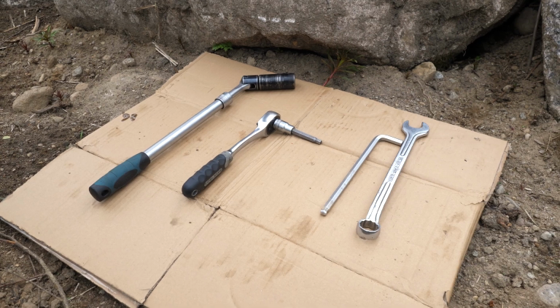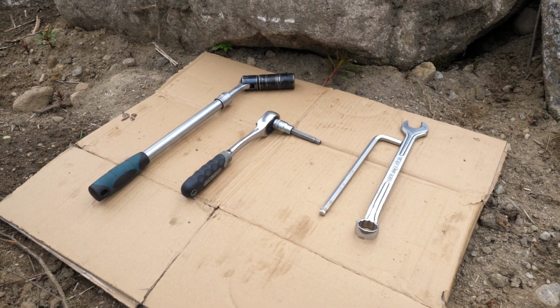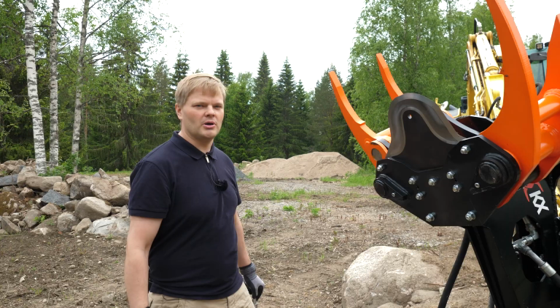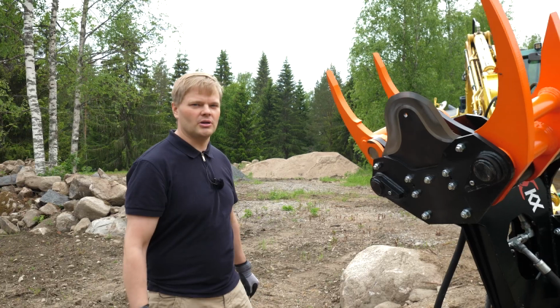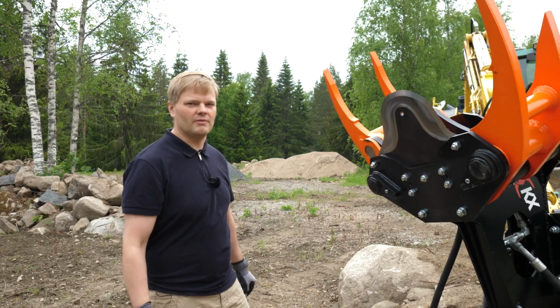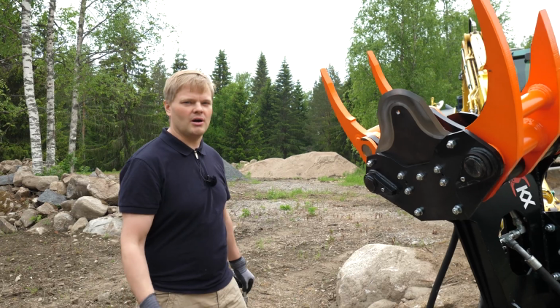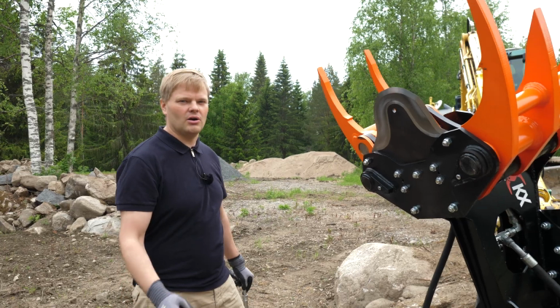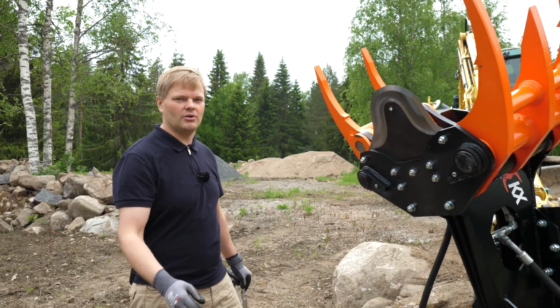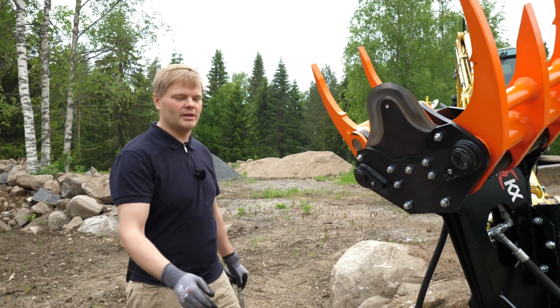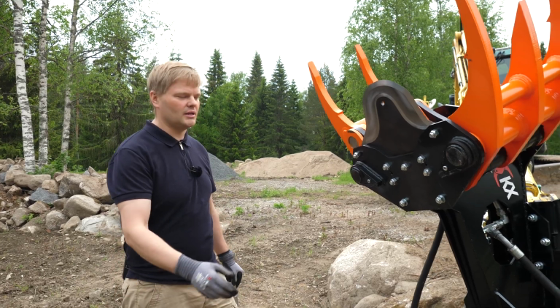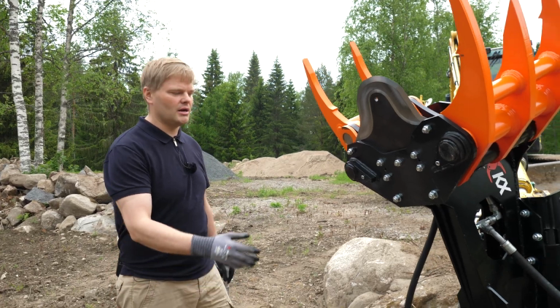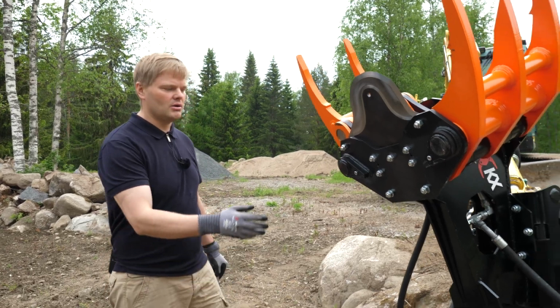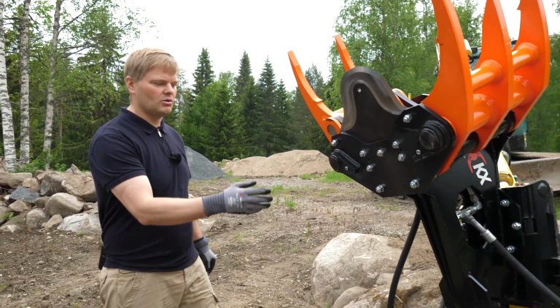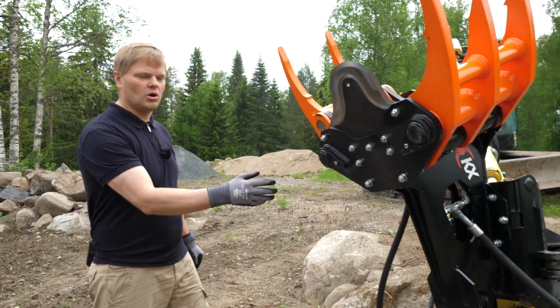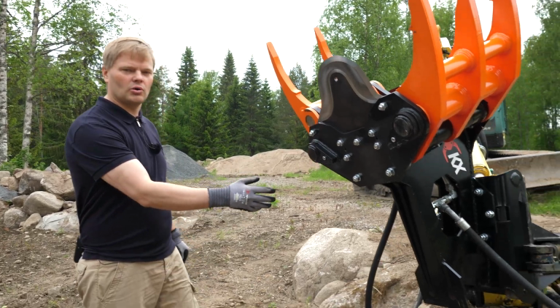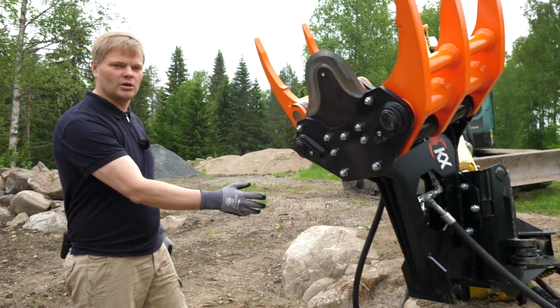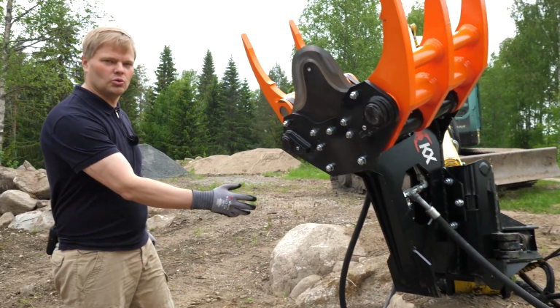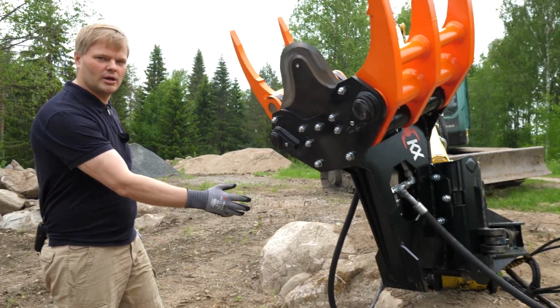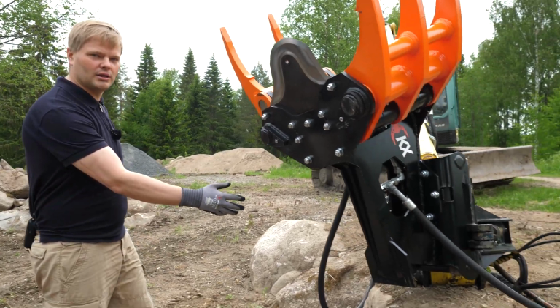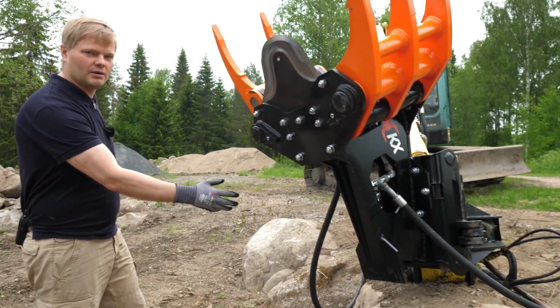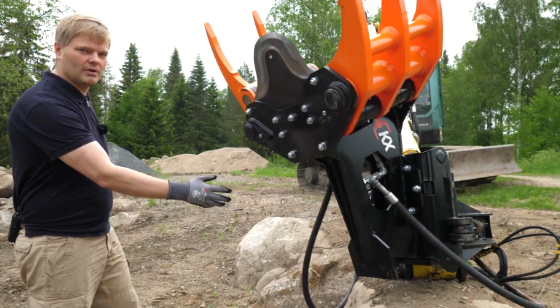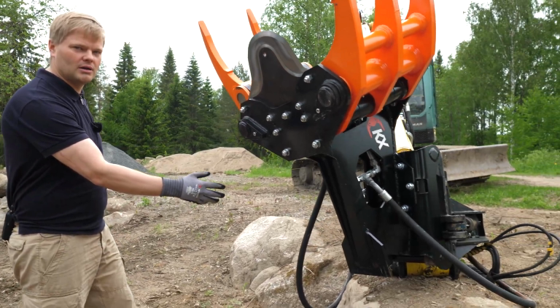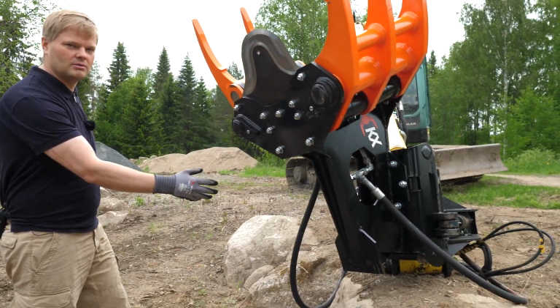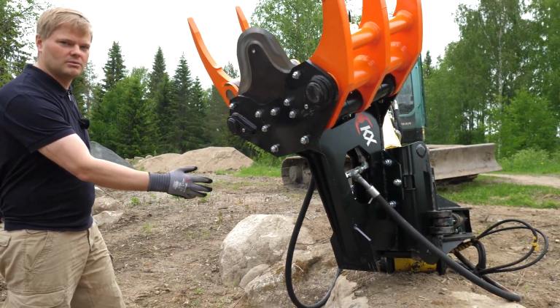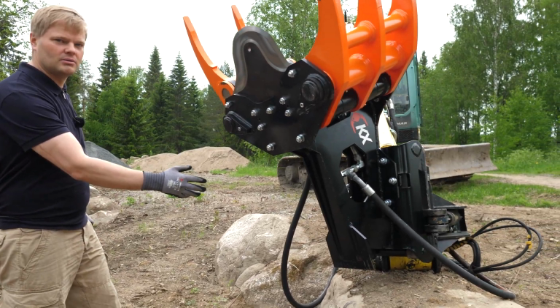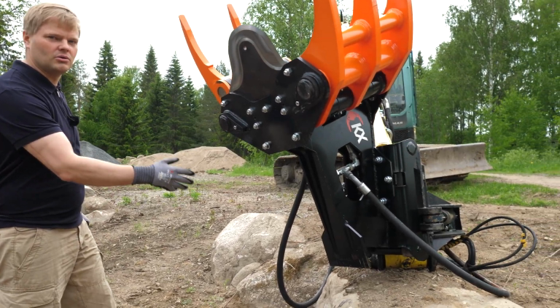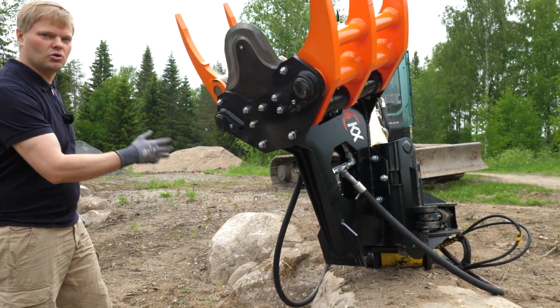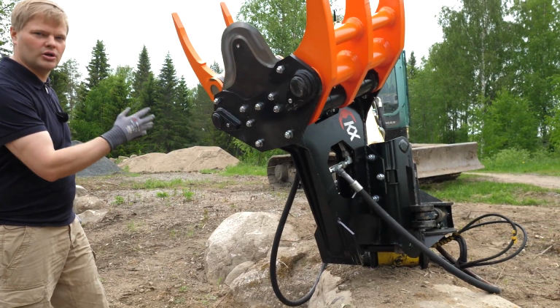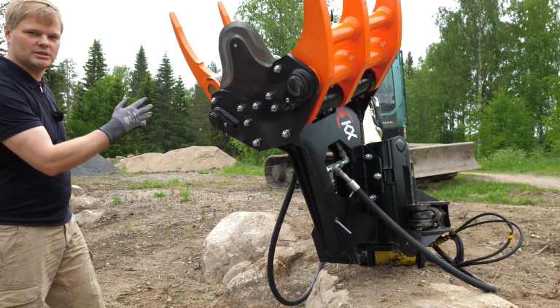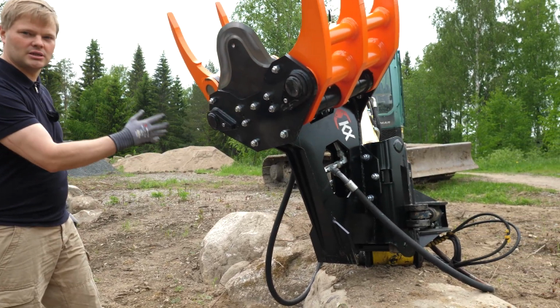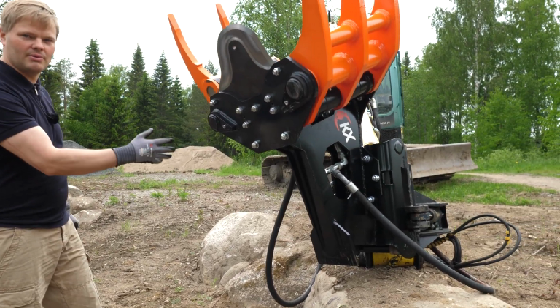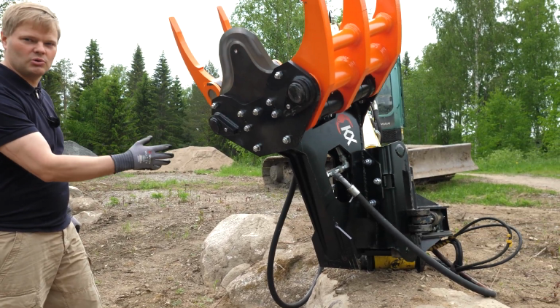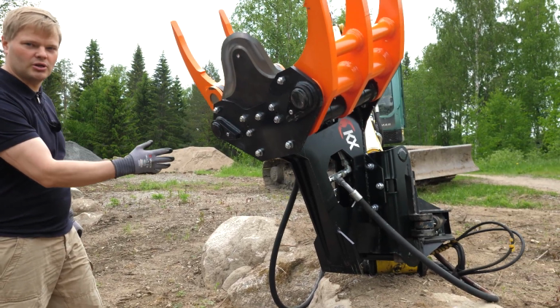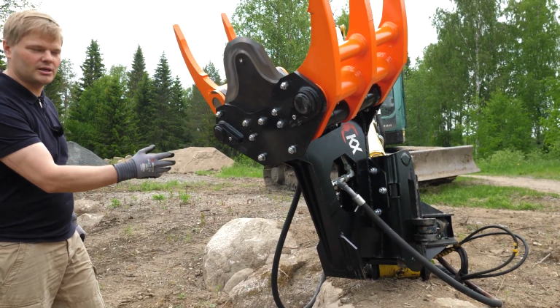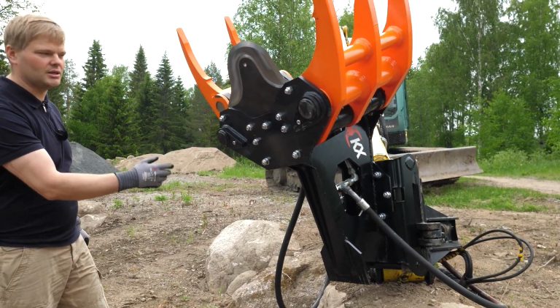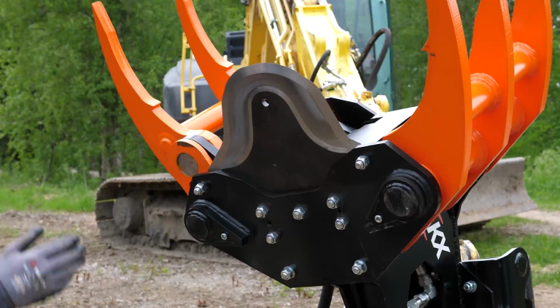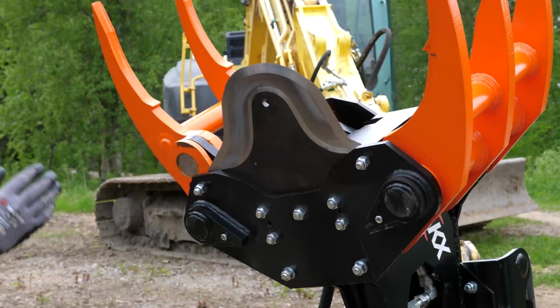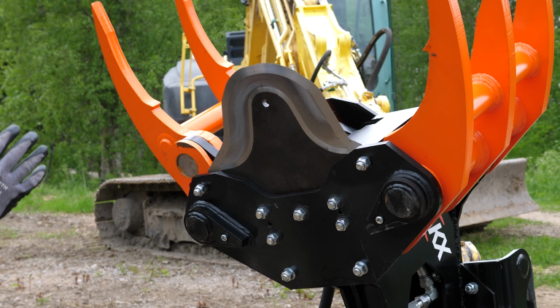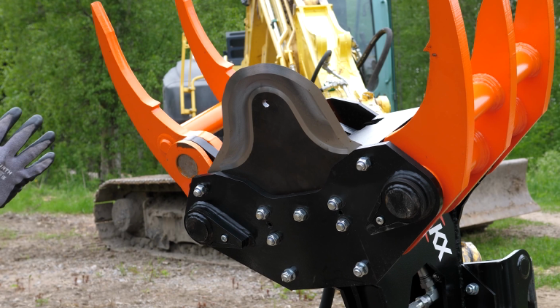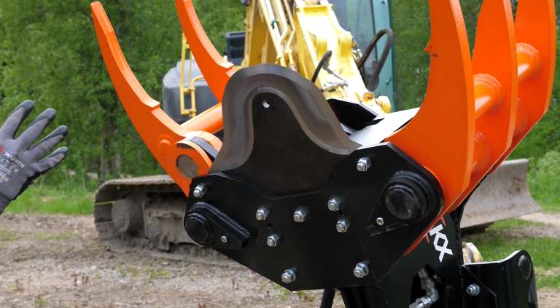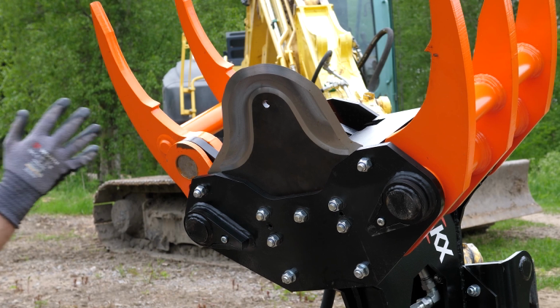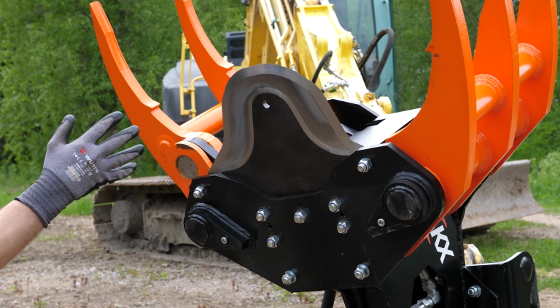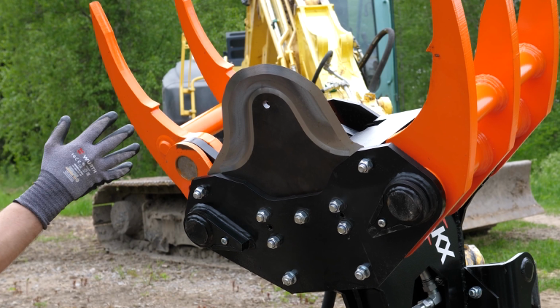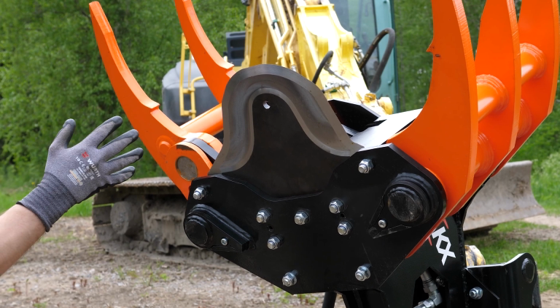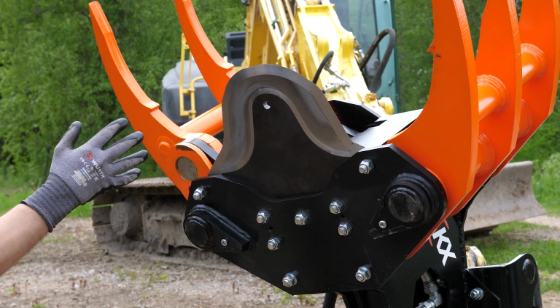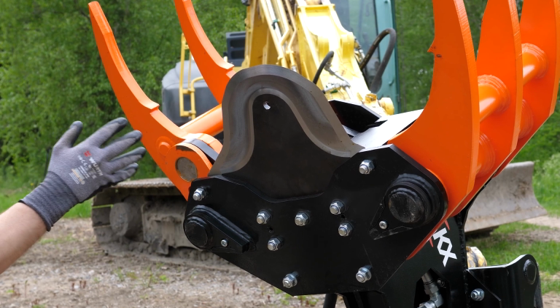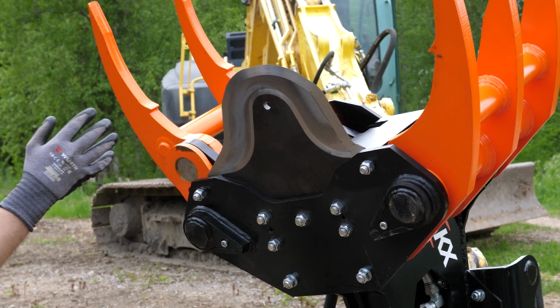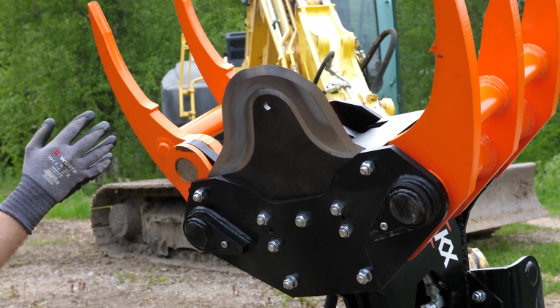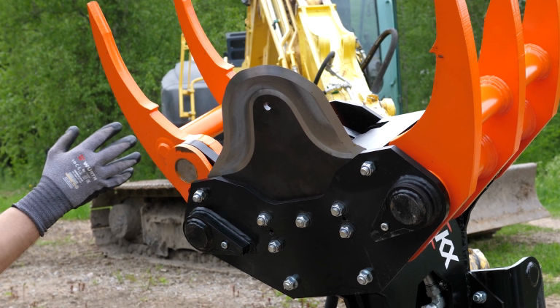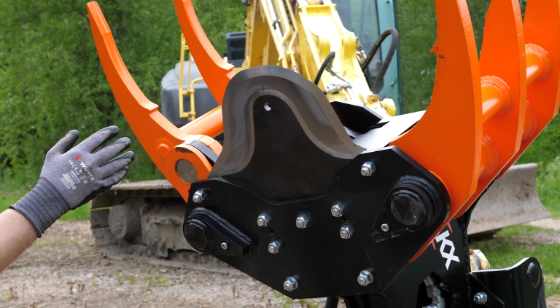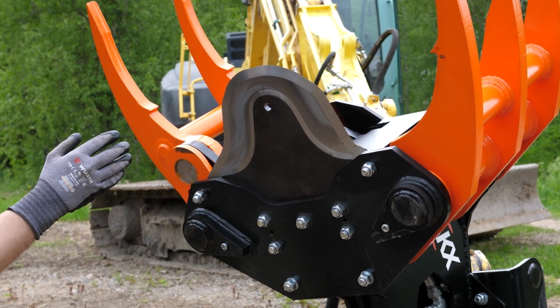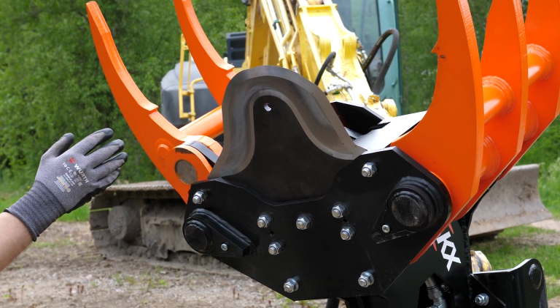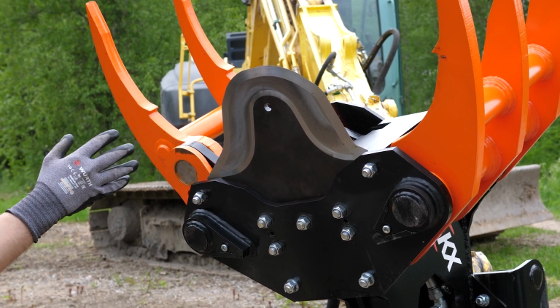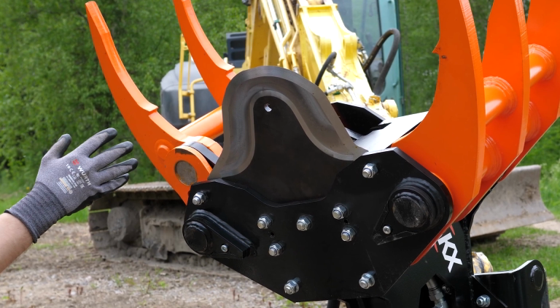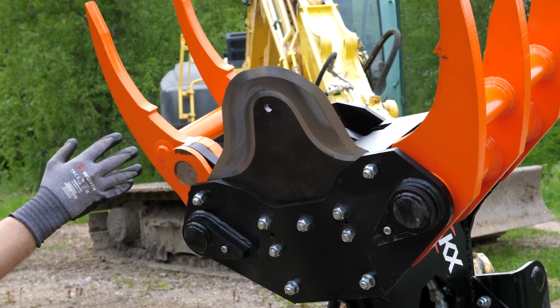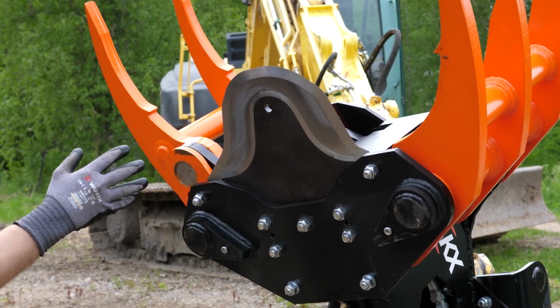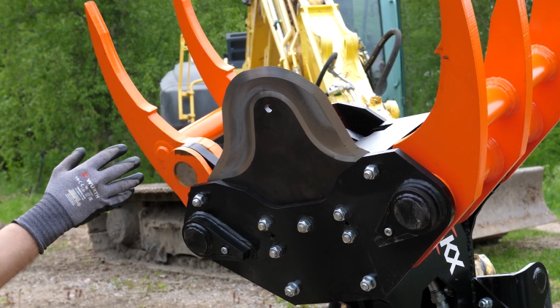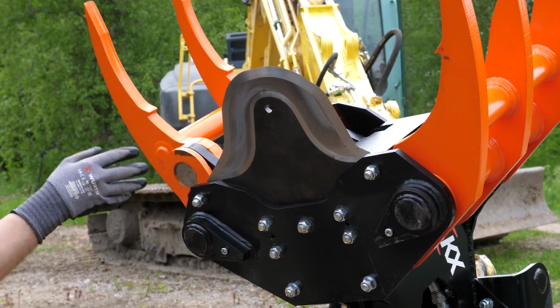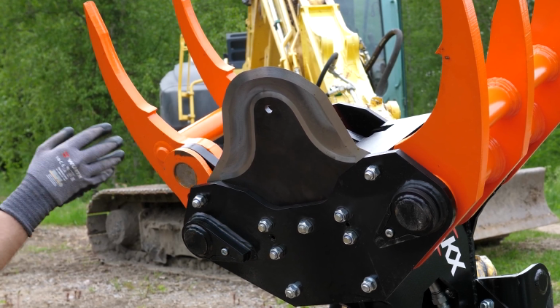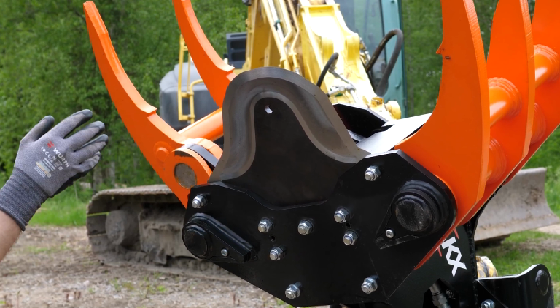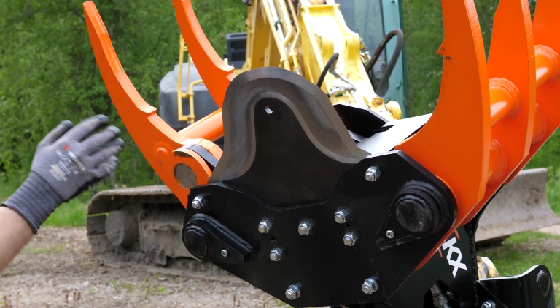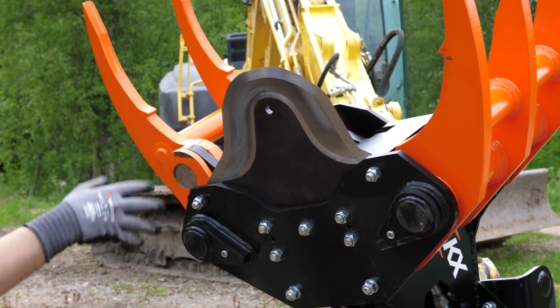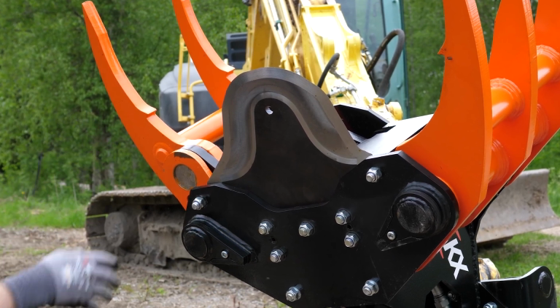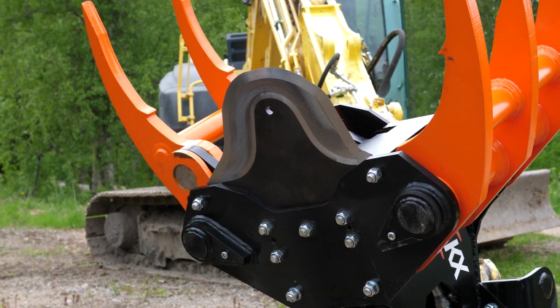Please note that the tree shear has to be supported and the machine turned off. The blade is sharp and can cause injury, so work with caution.